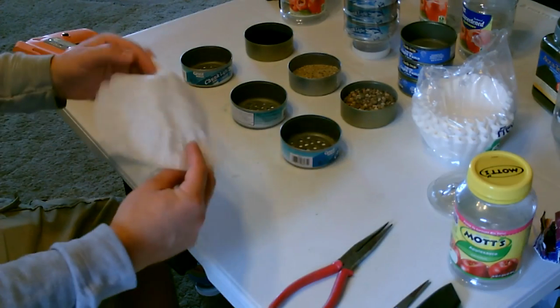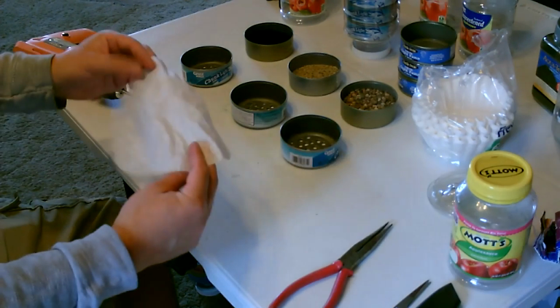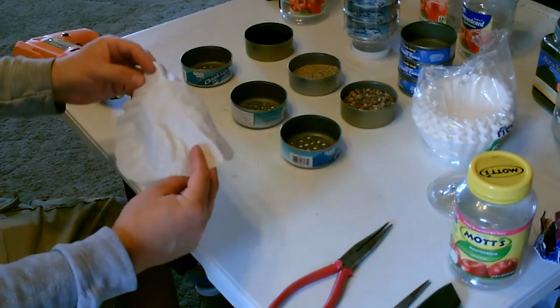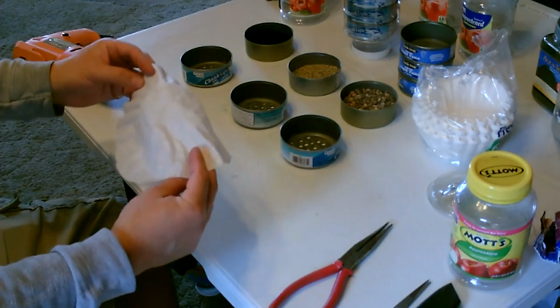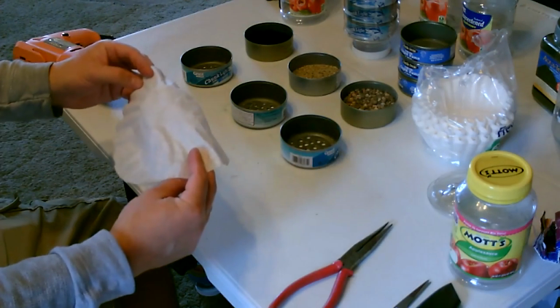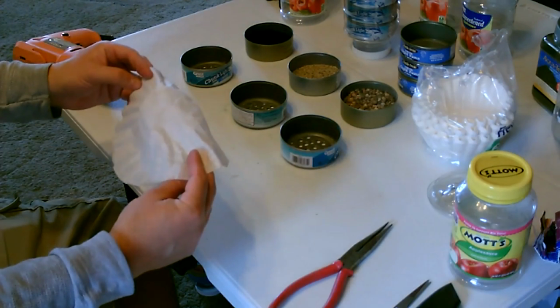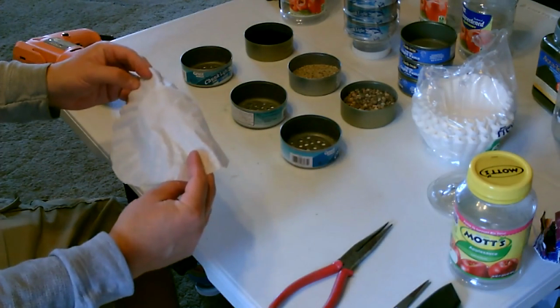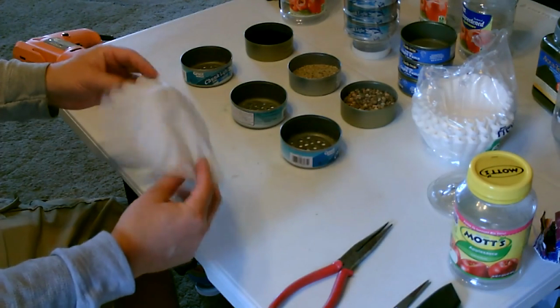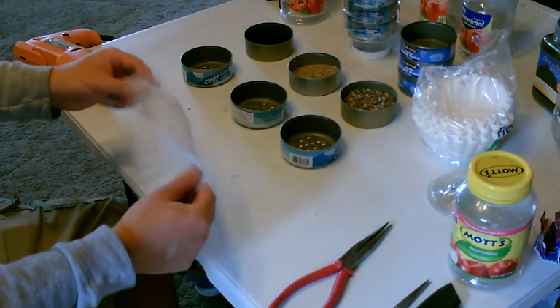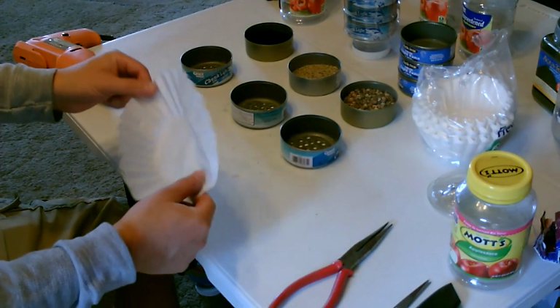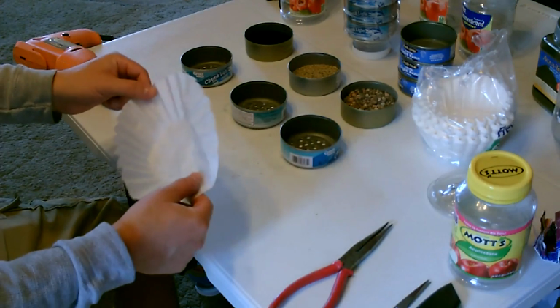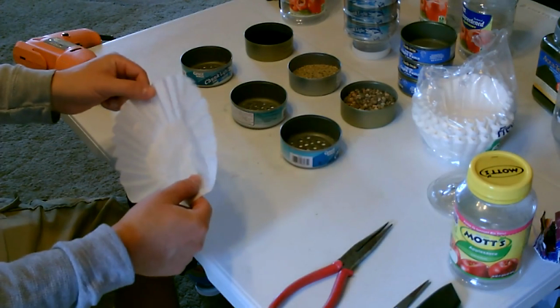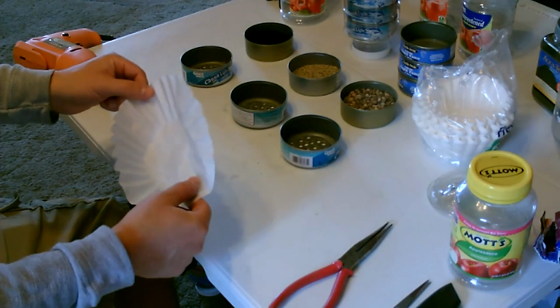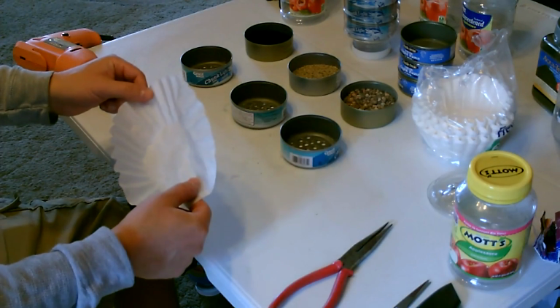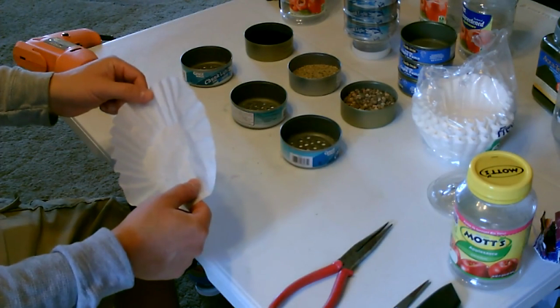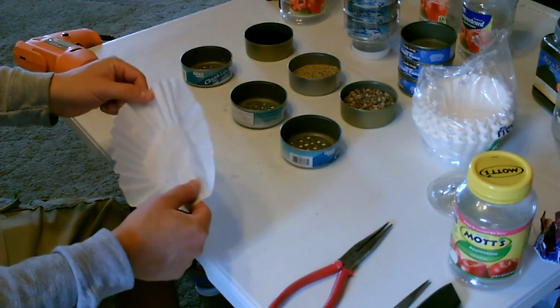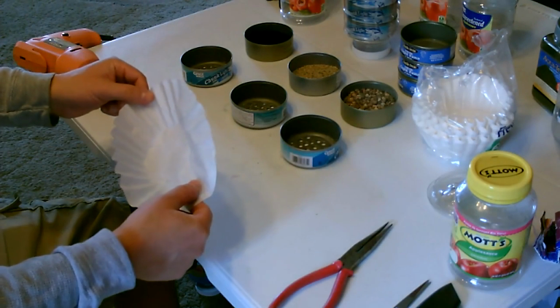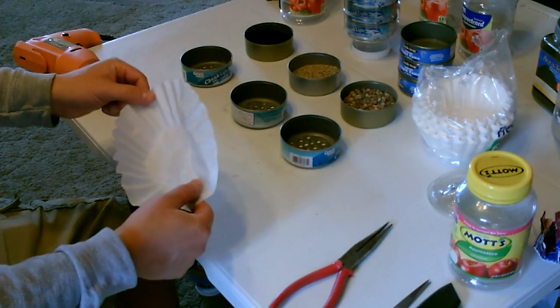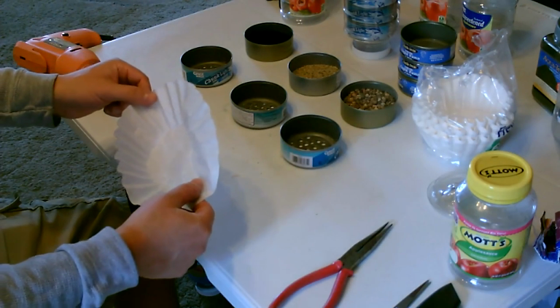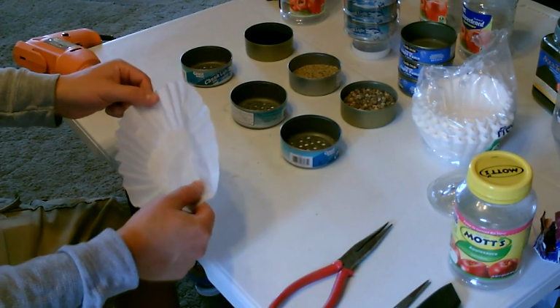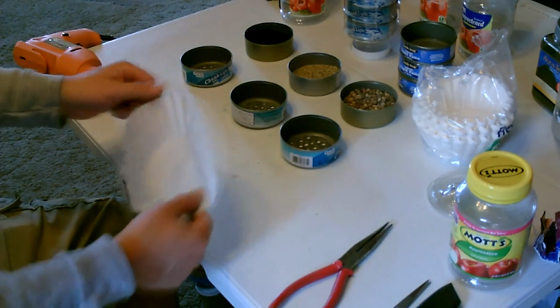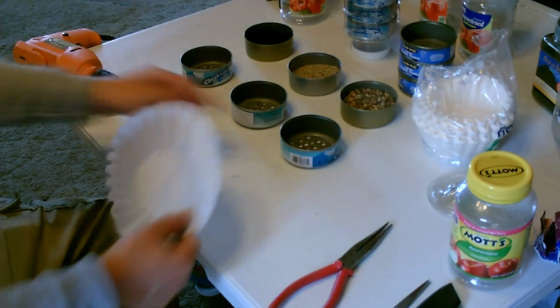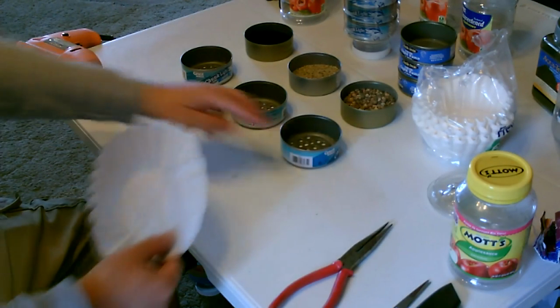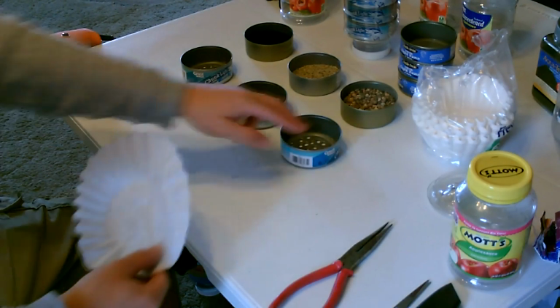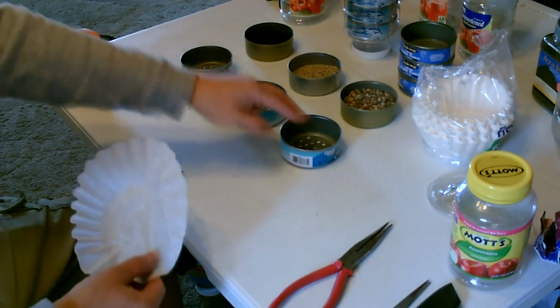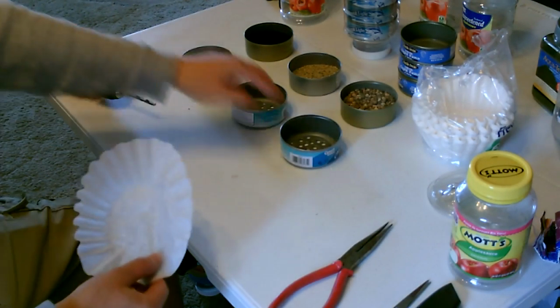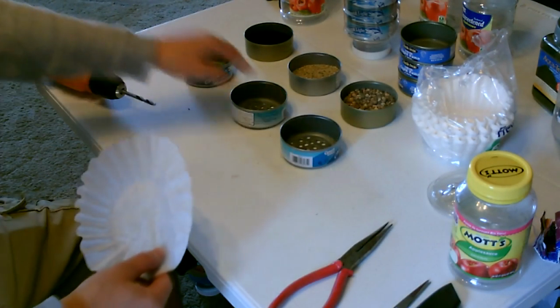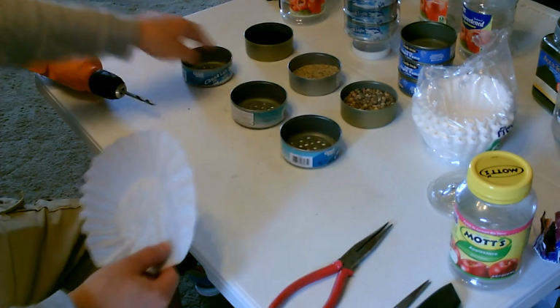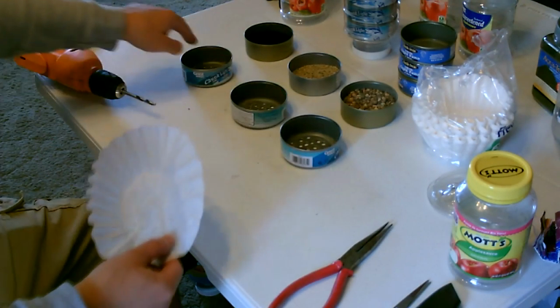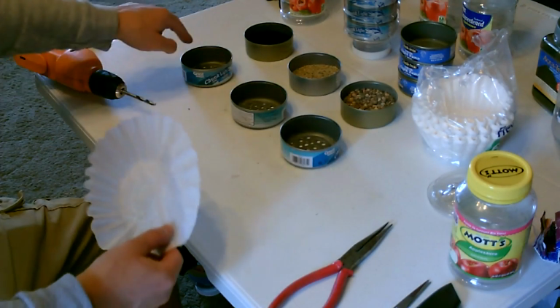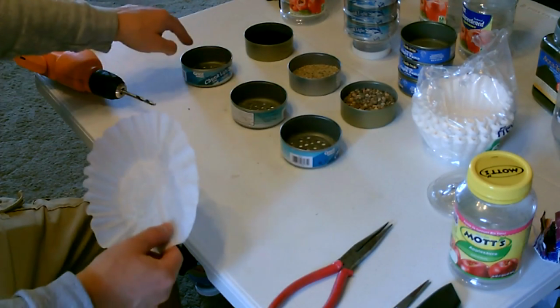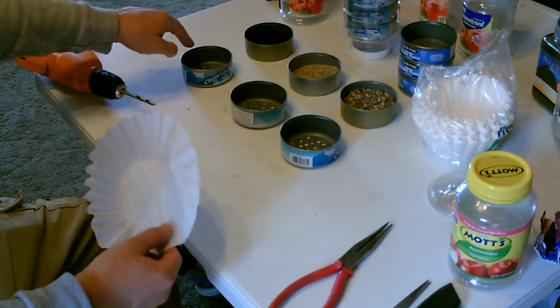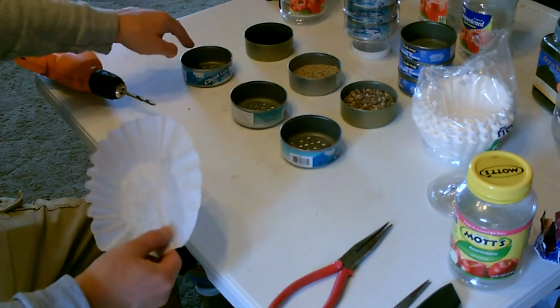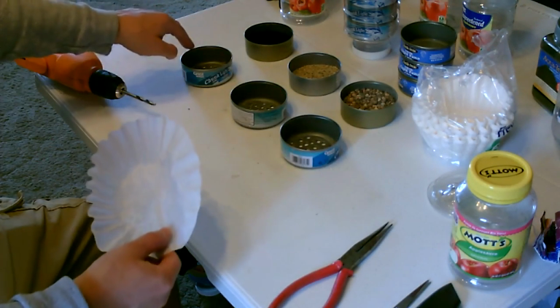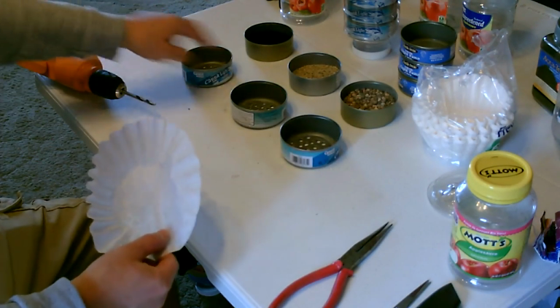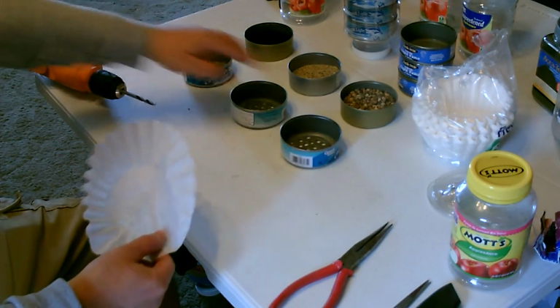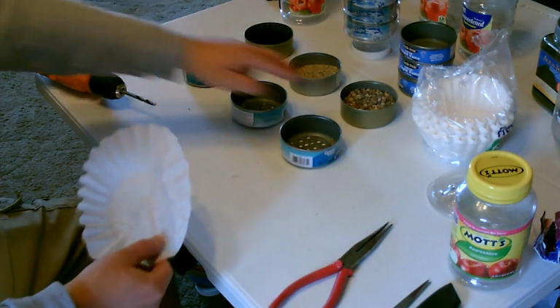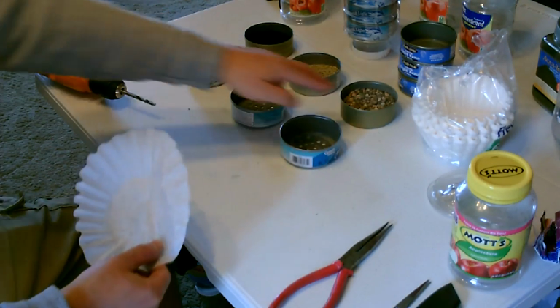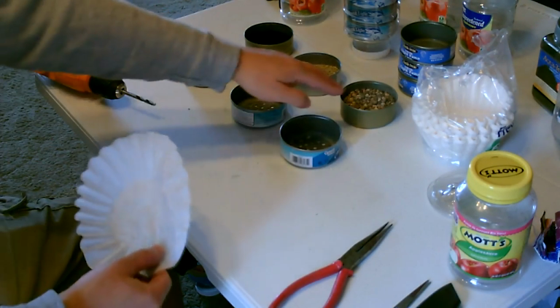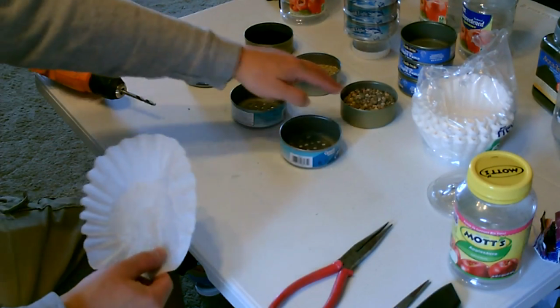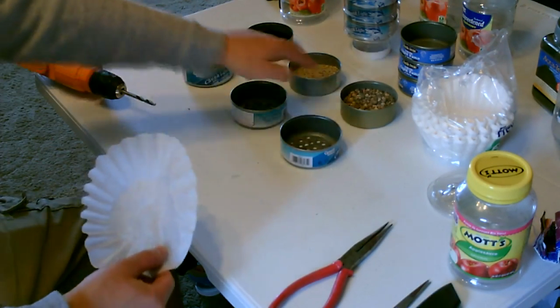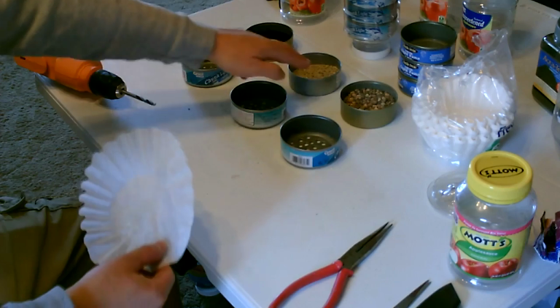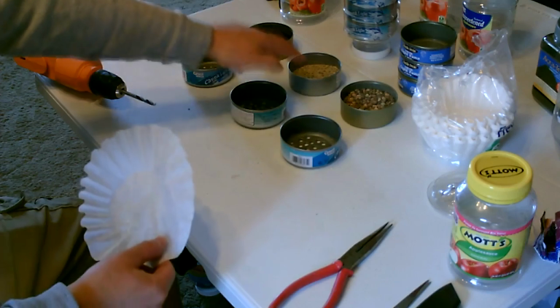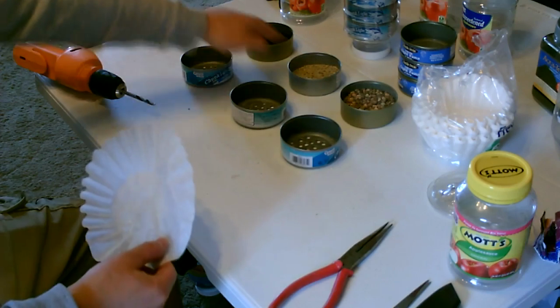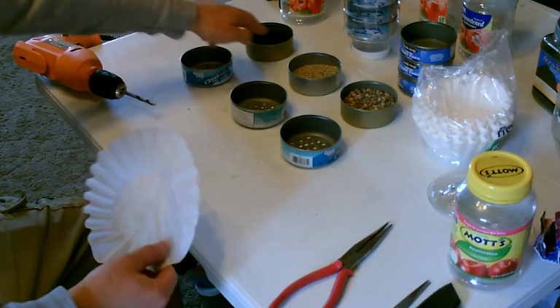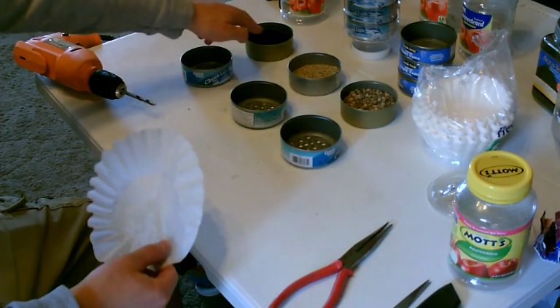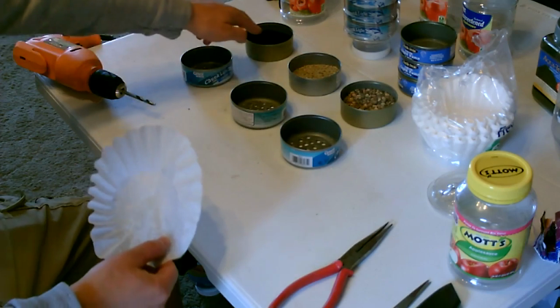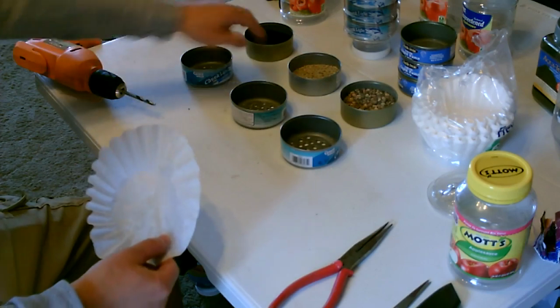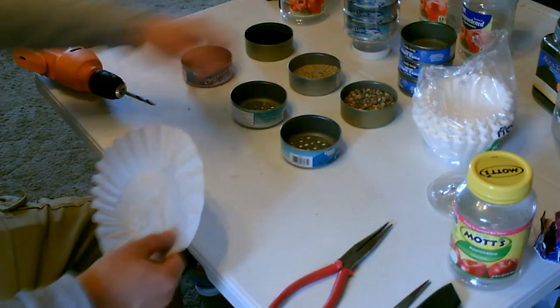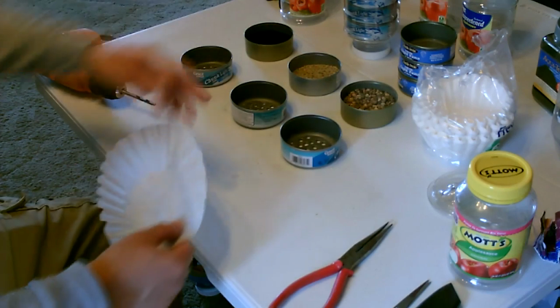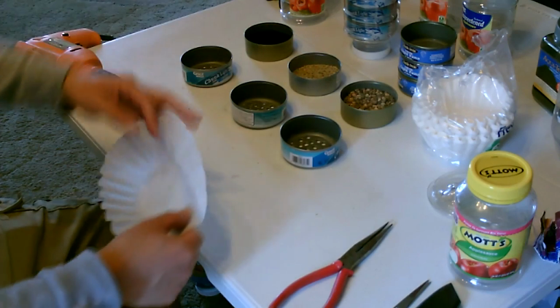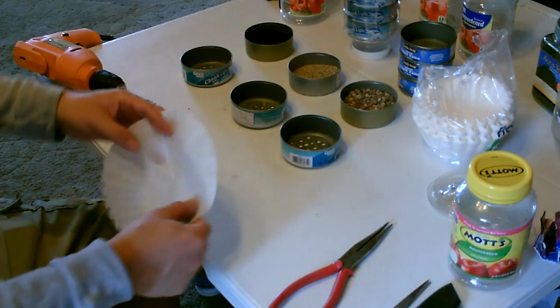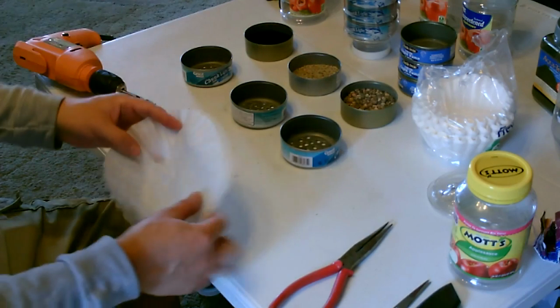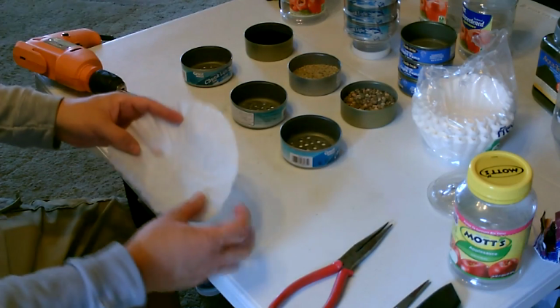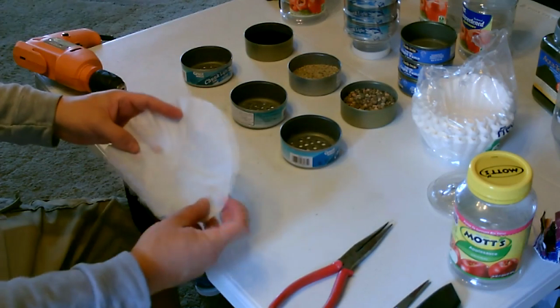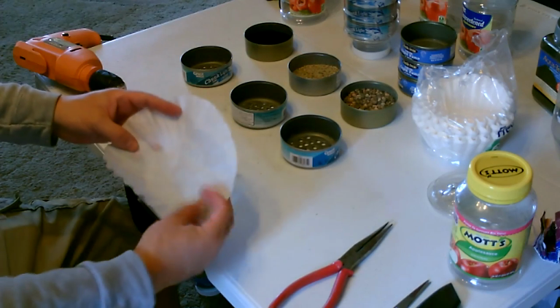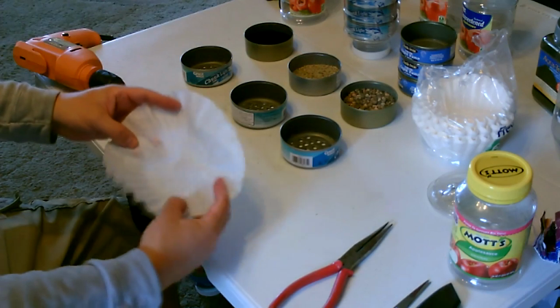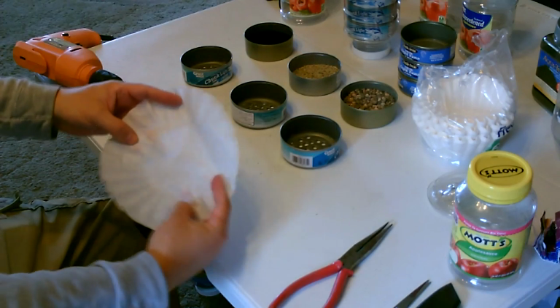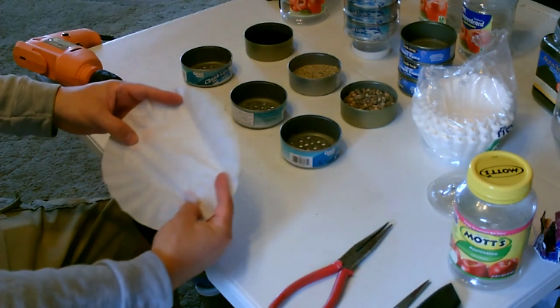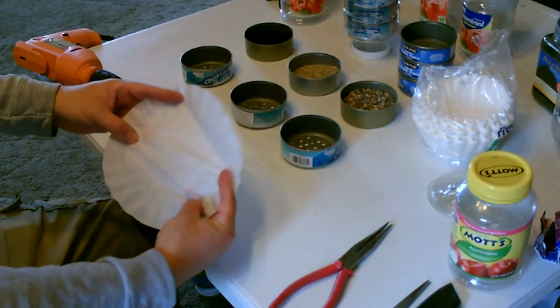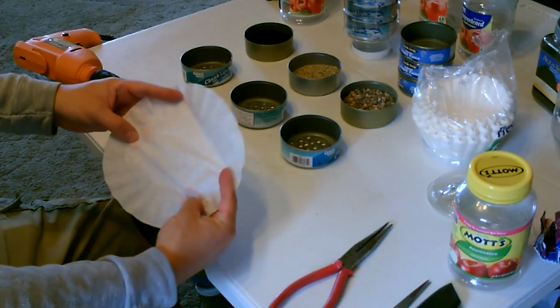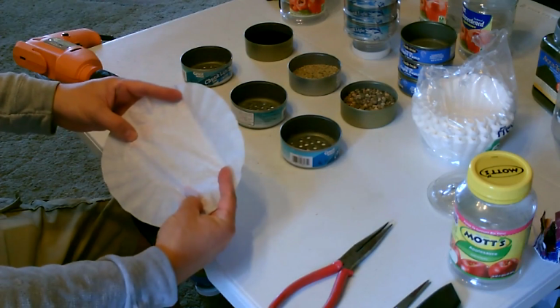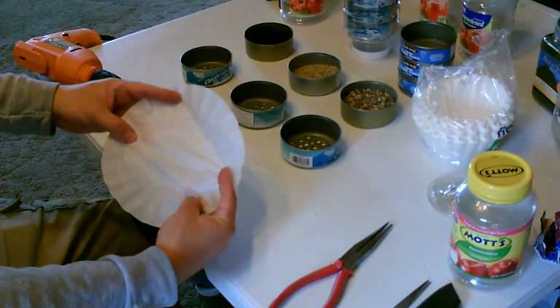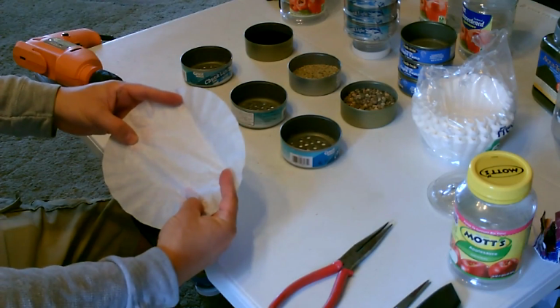Now take a piece of coffee paper filter and put it in the bottom of each one. That'll just keep the material from sliding through to the next cartridge.